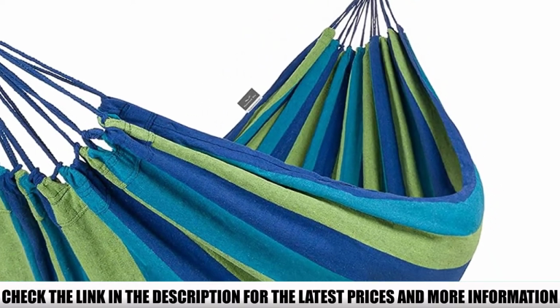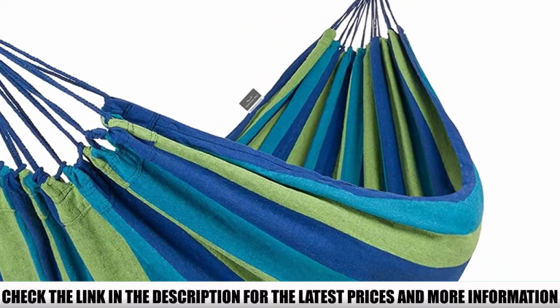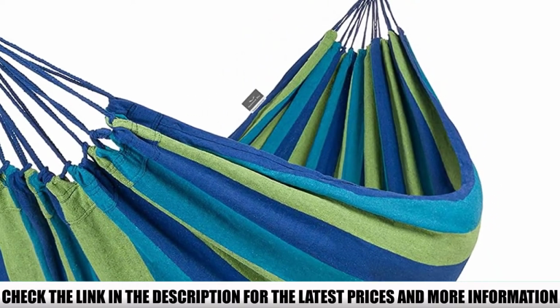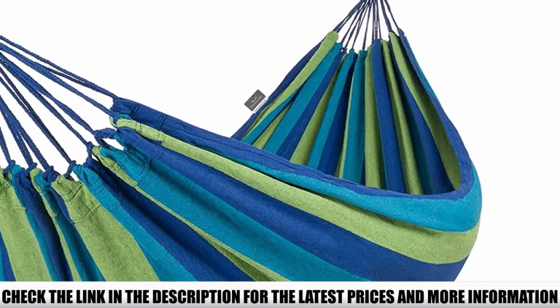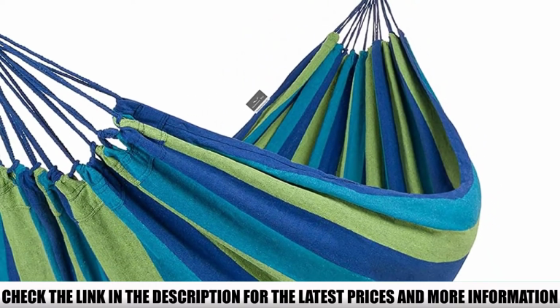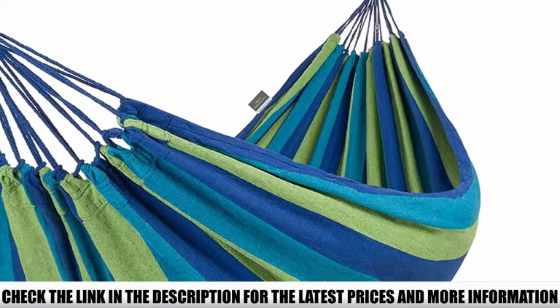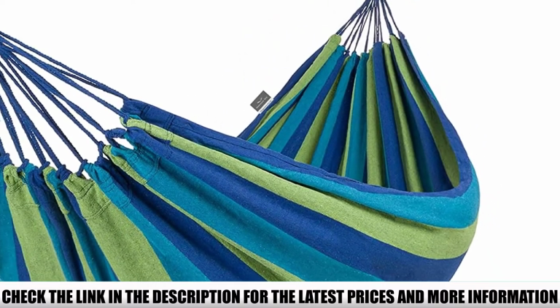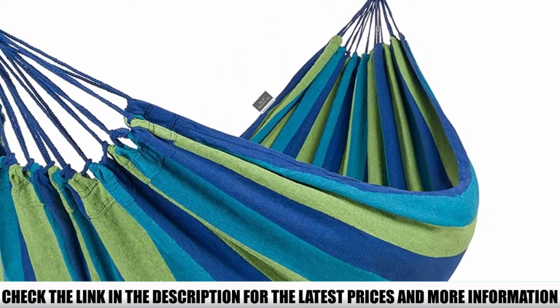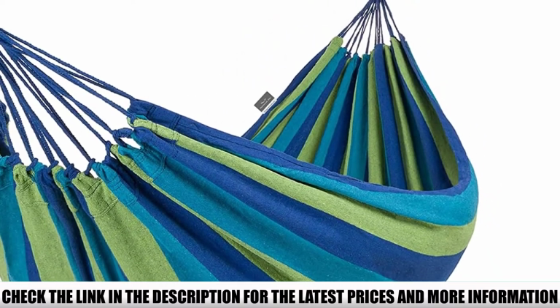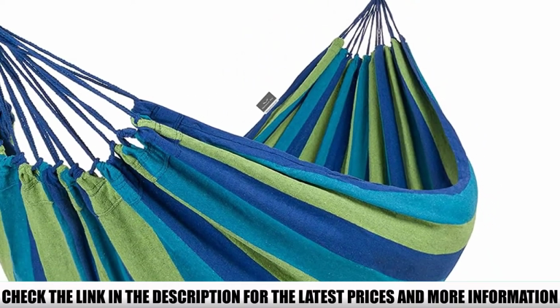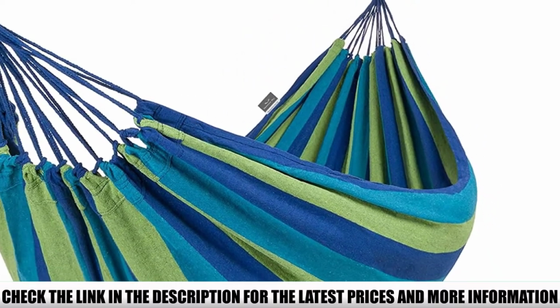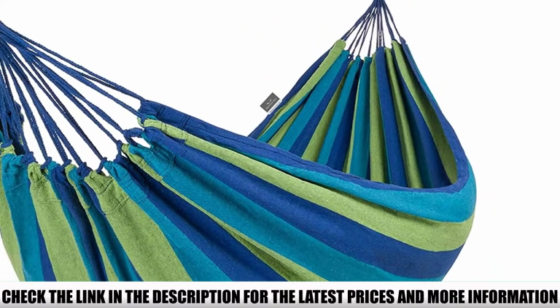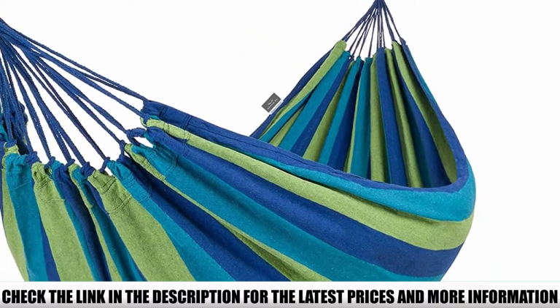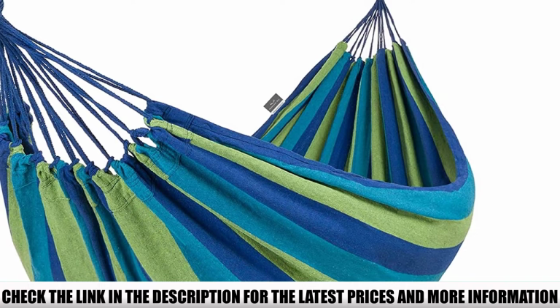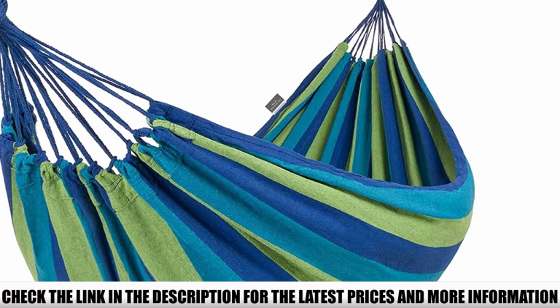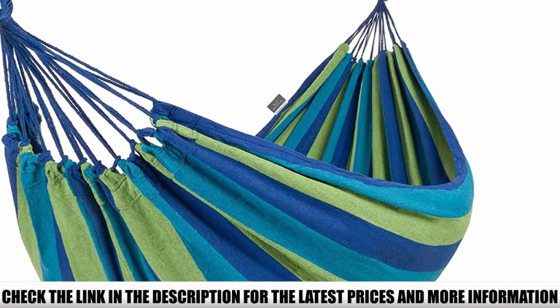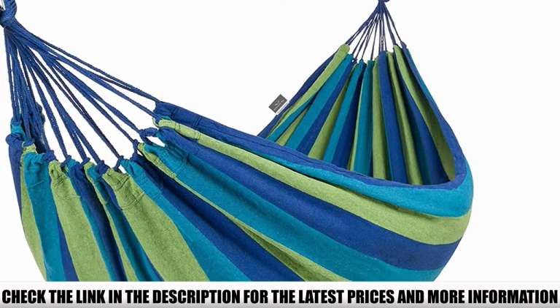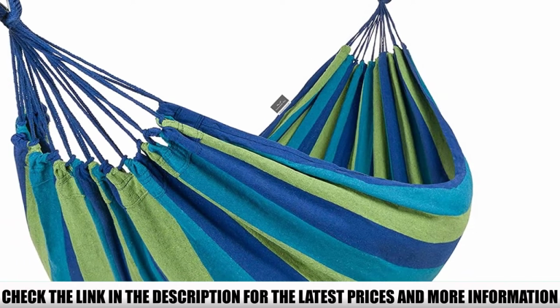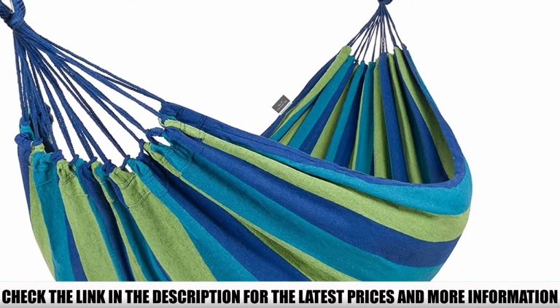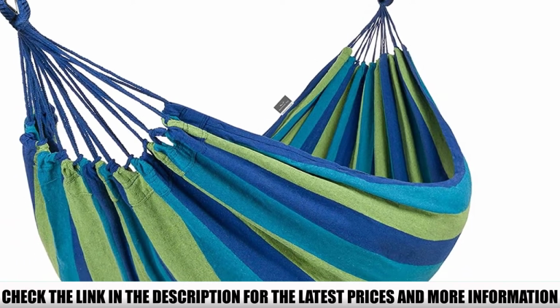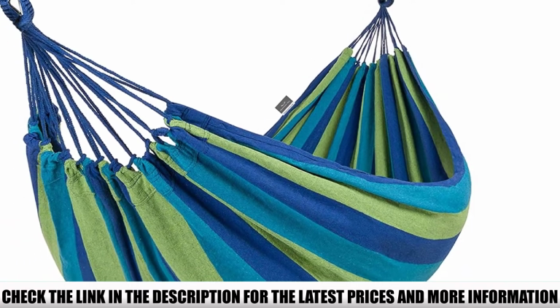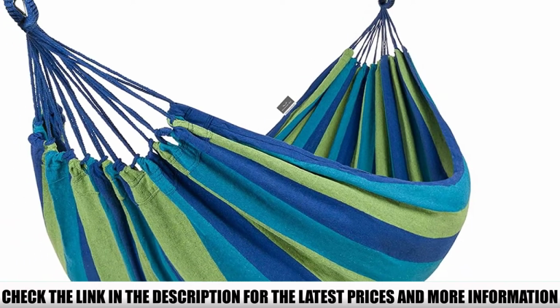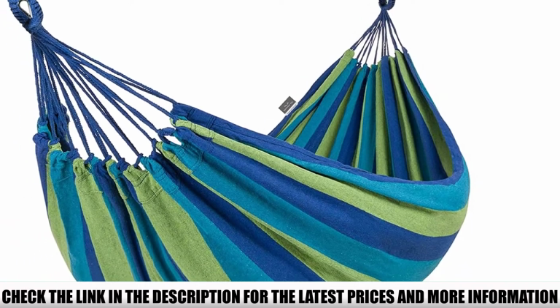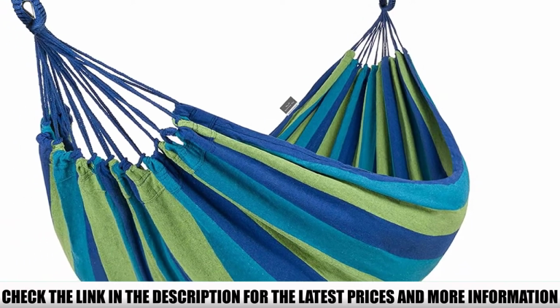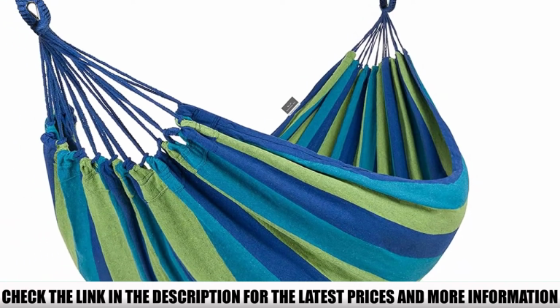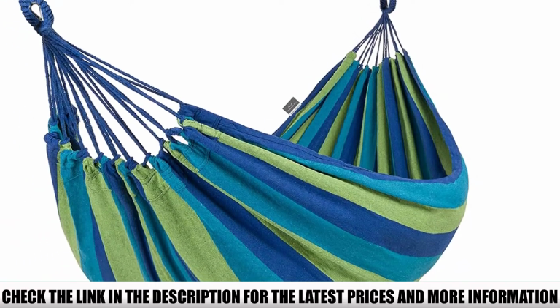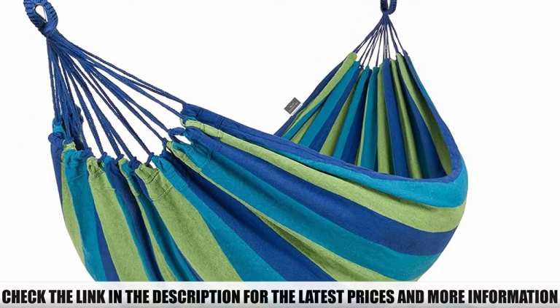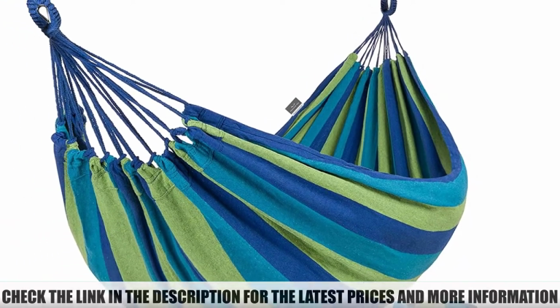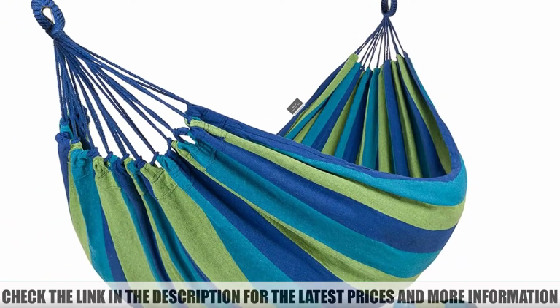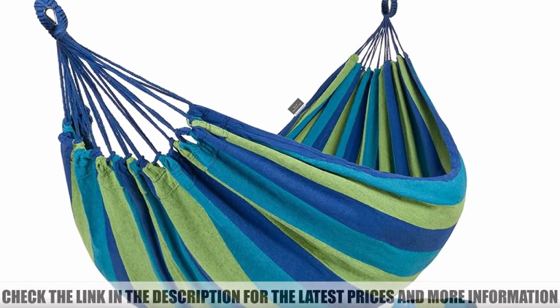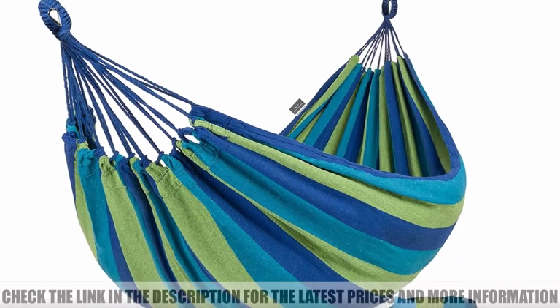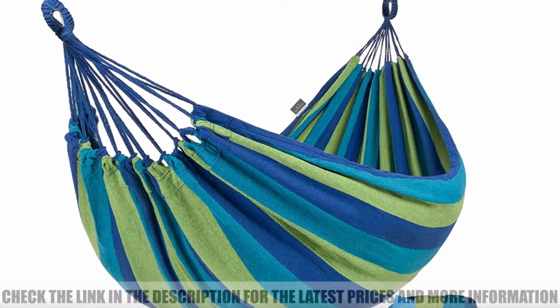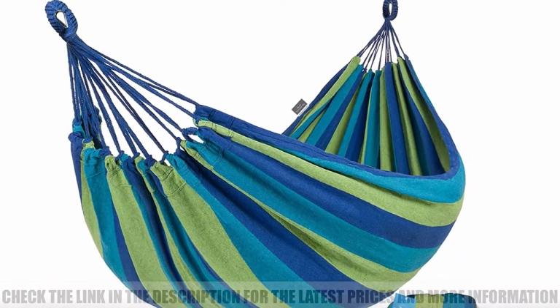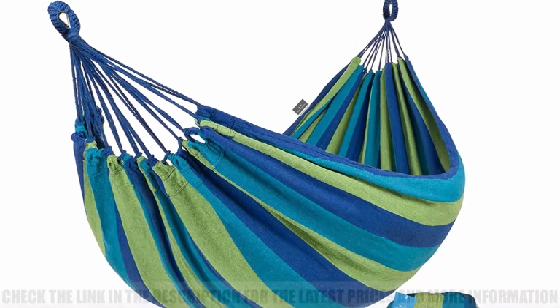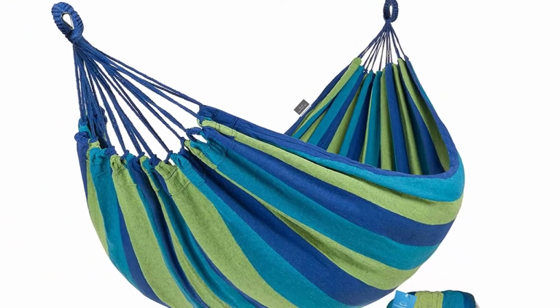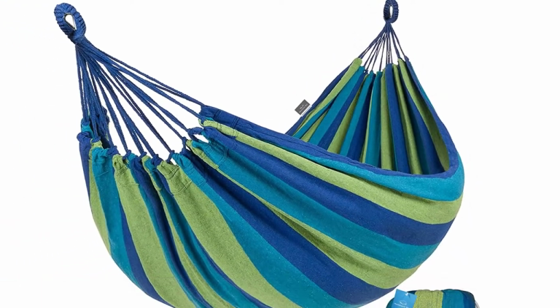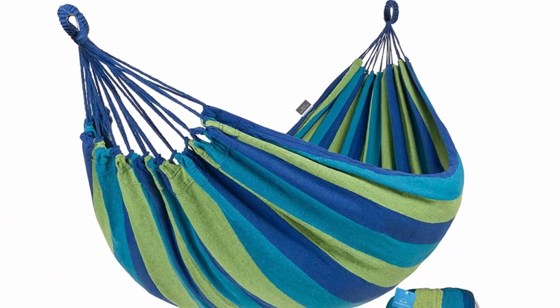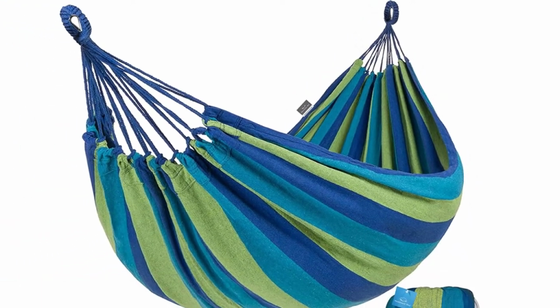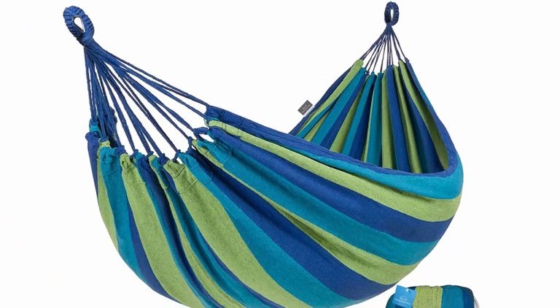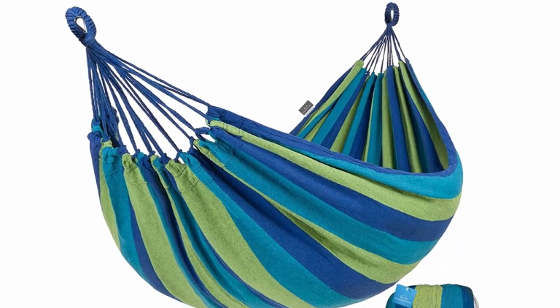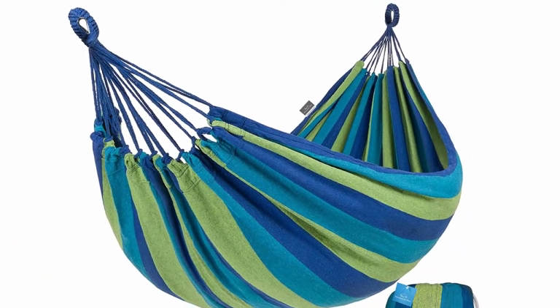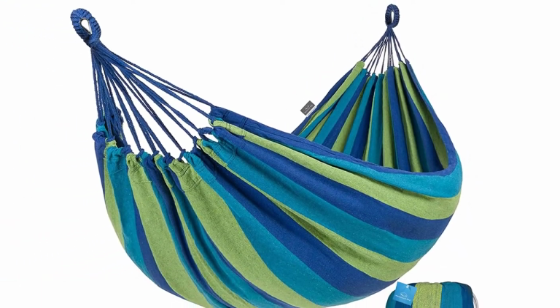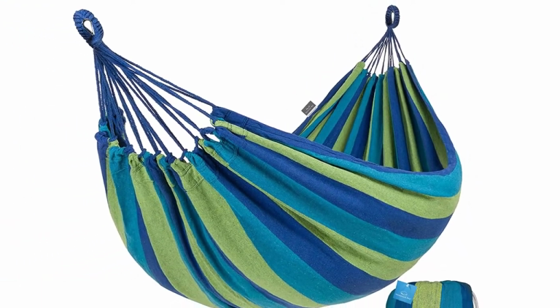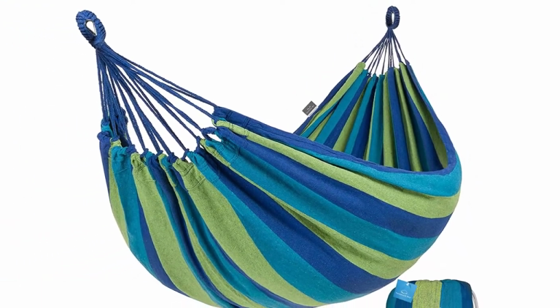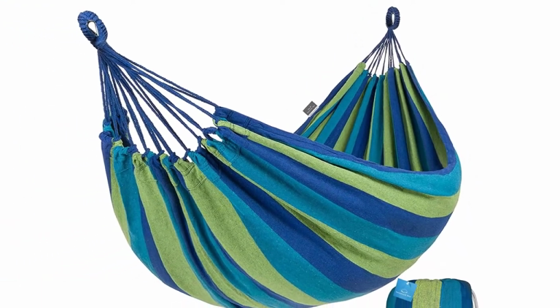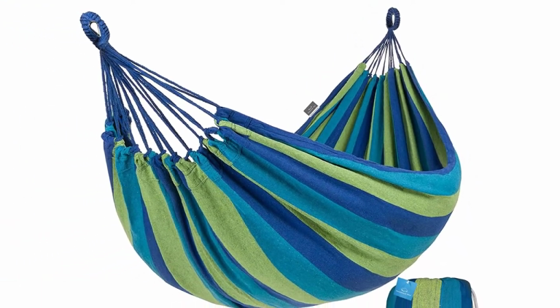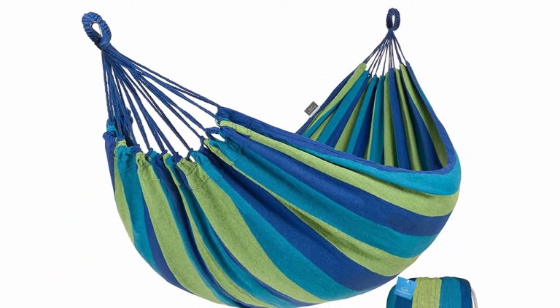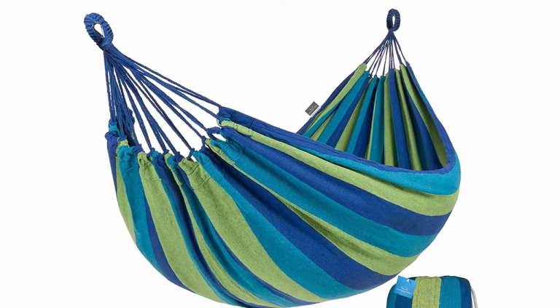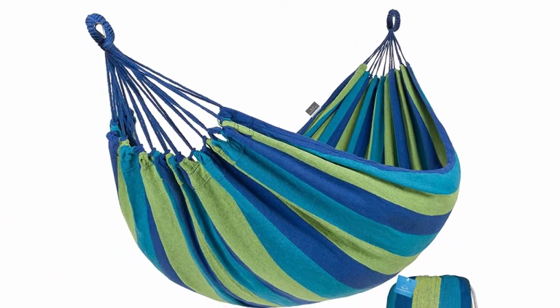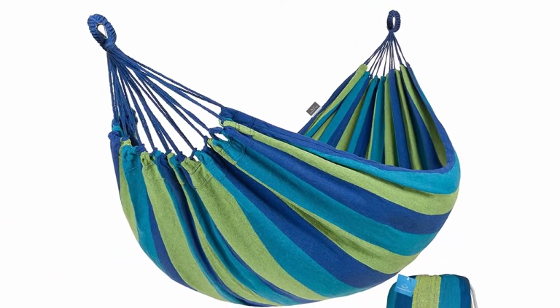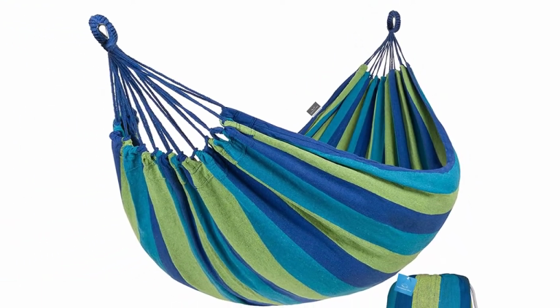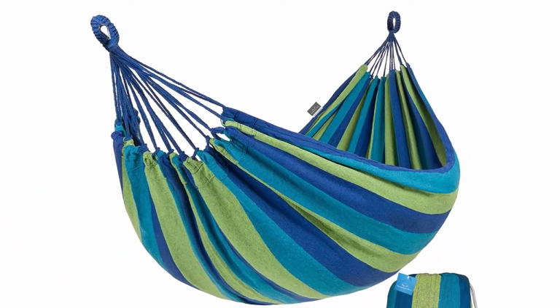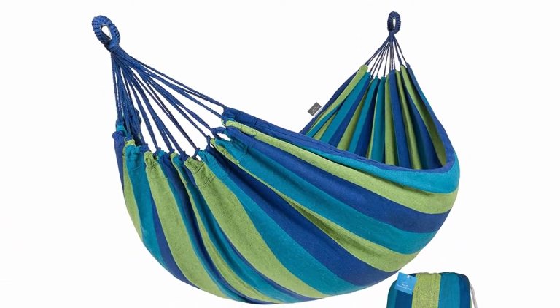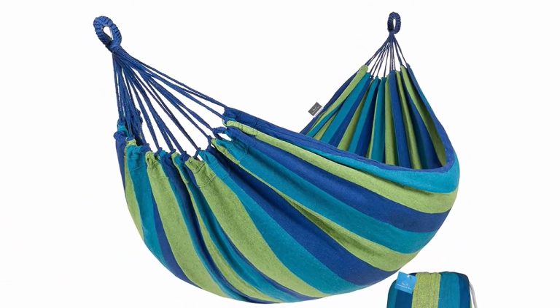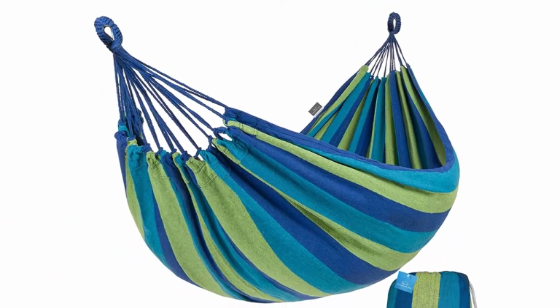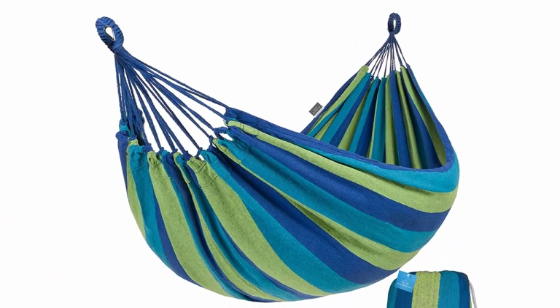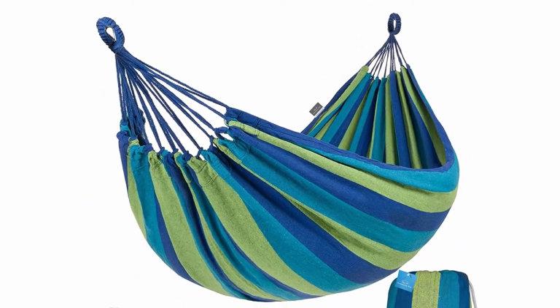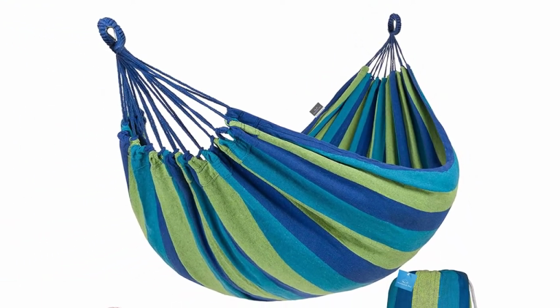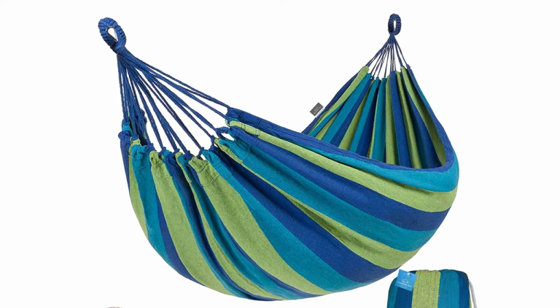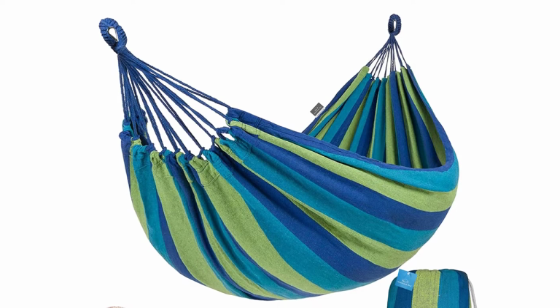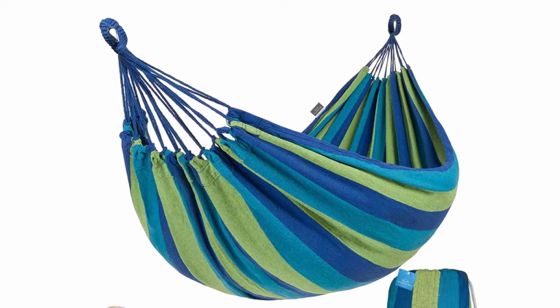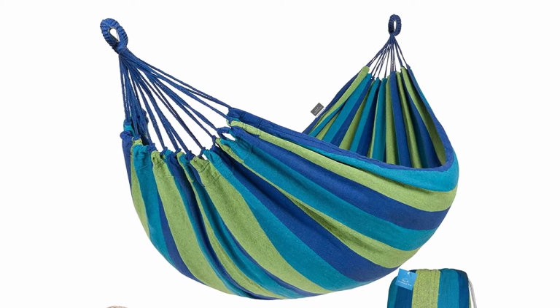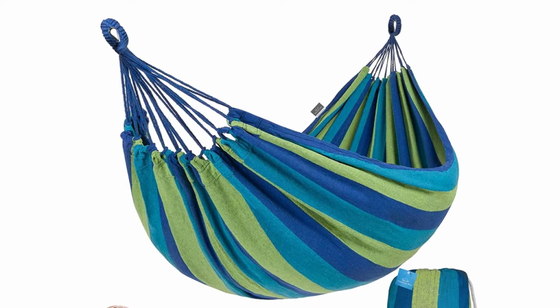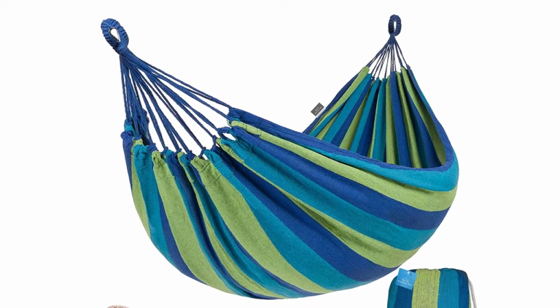This hammock also boasts an above-average weight capacity at 475 pounds, which makes it suitable for sharing with a partner.